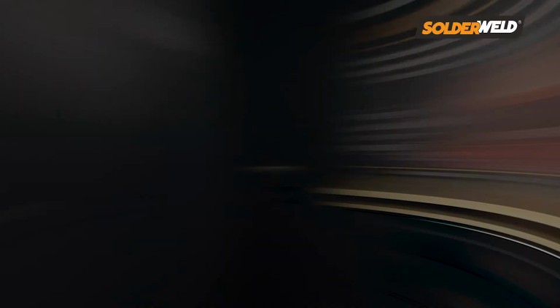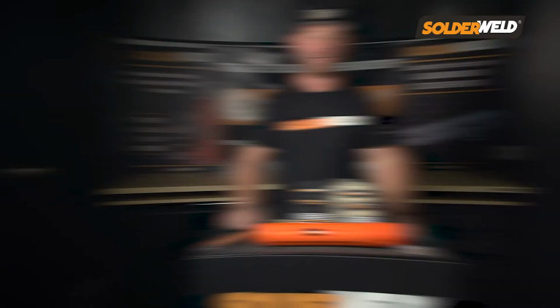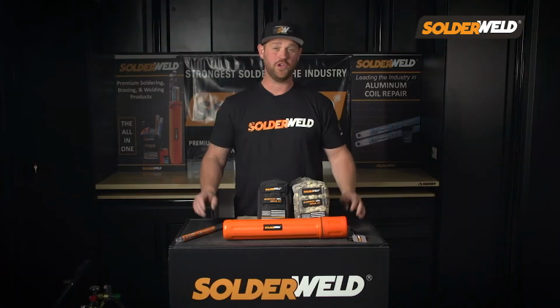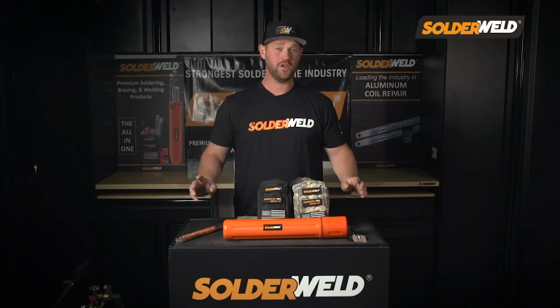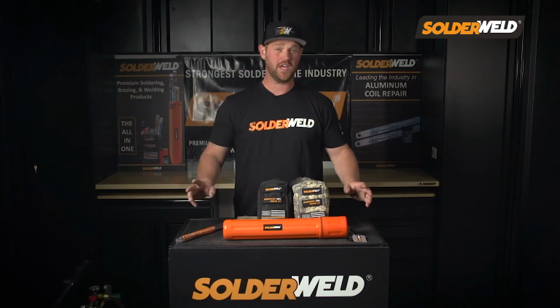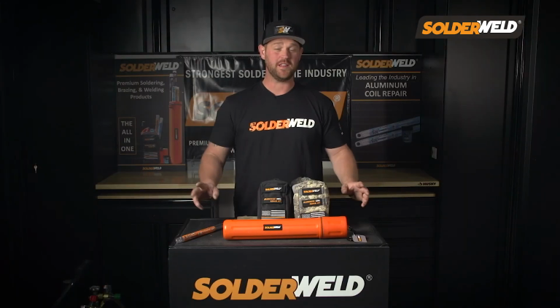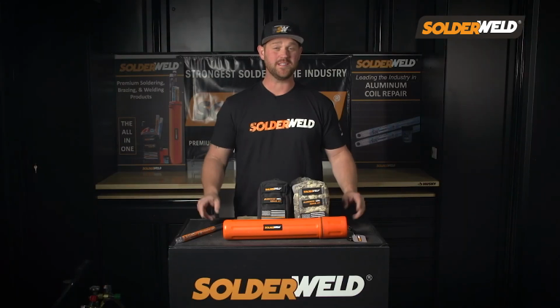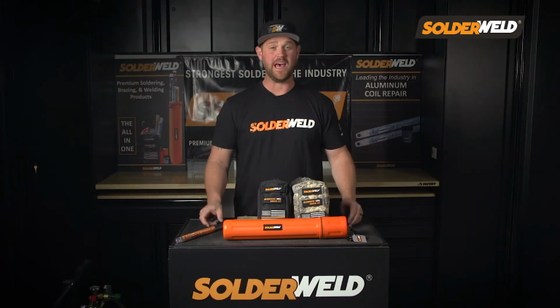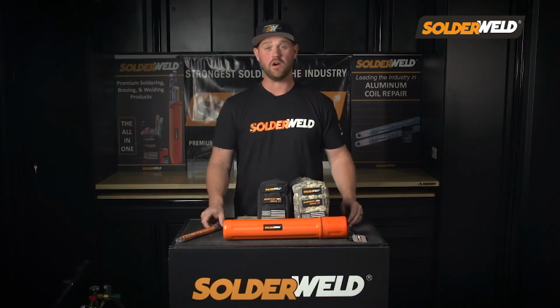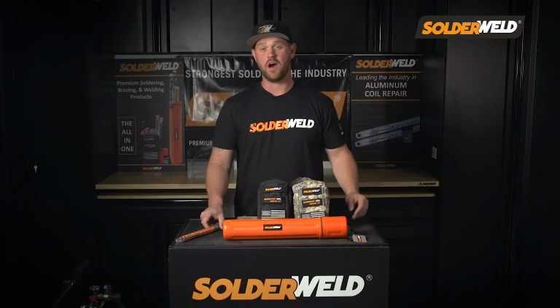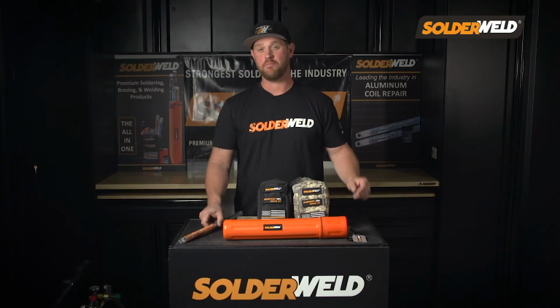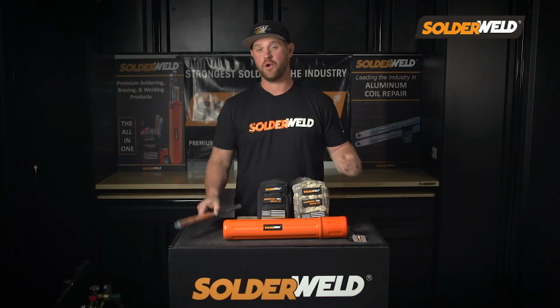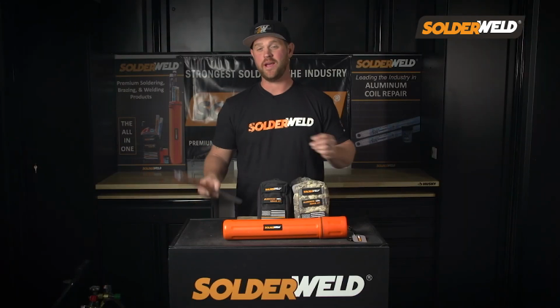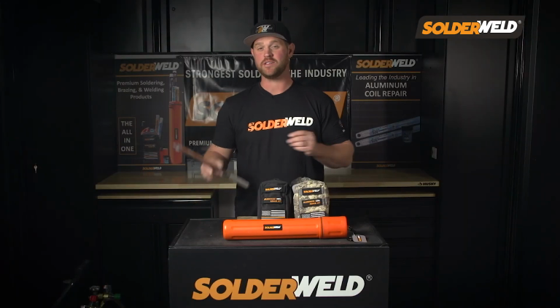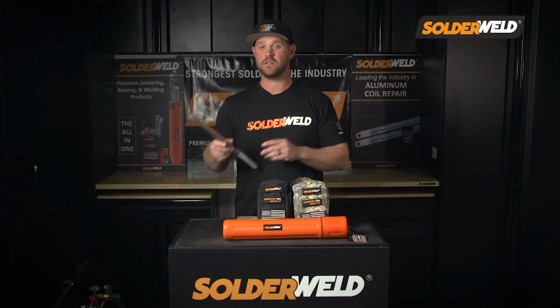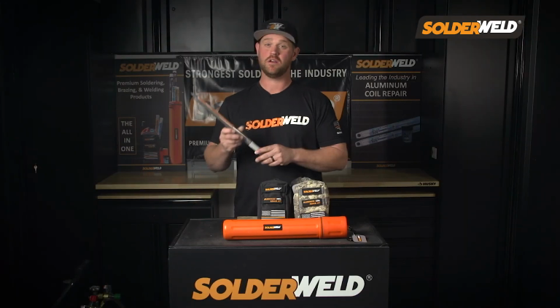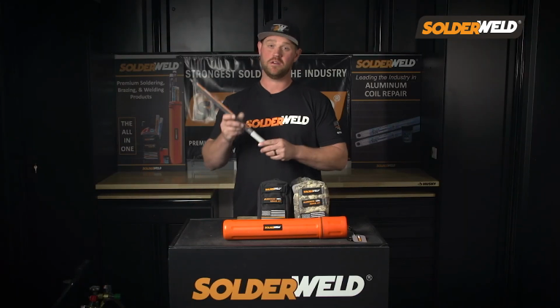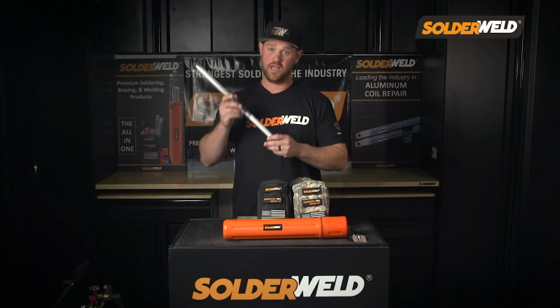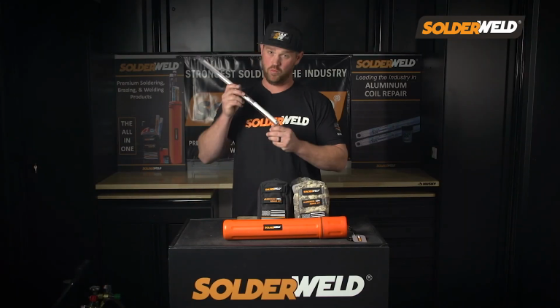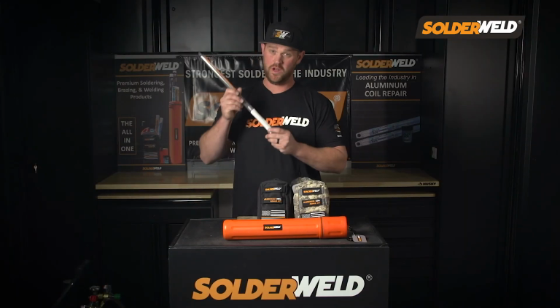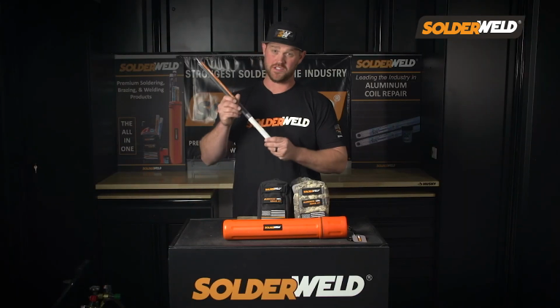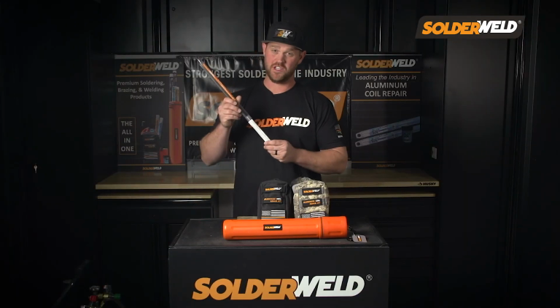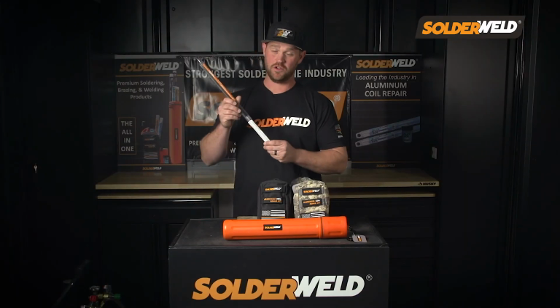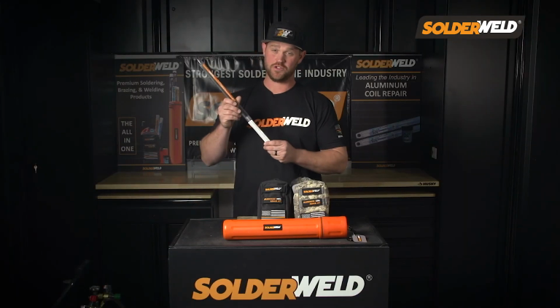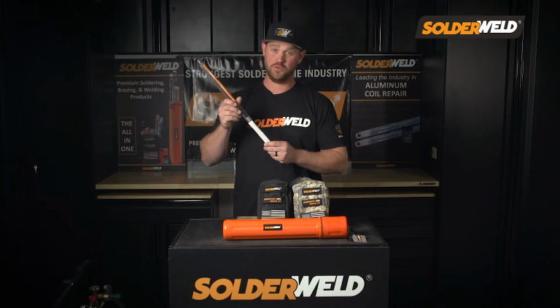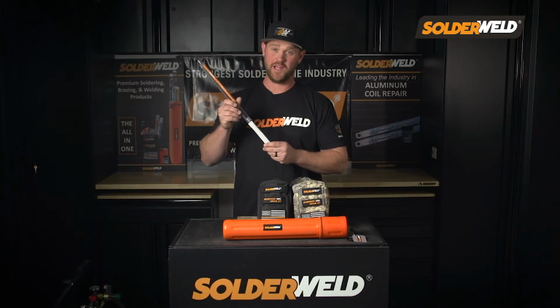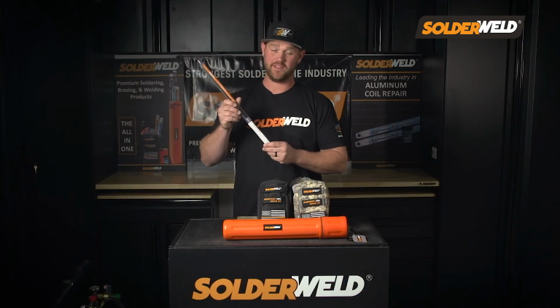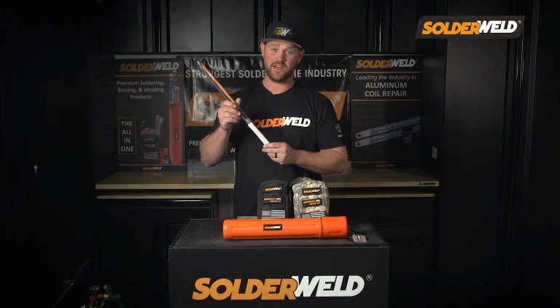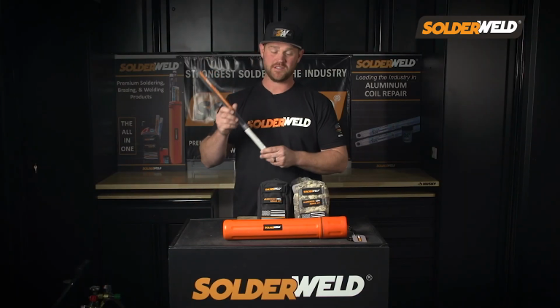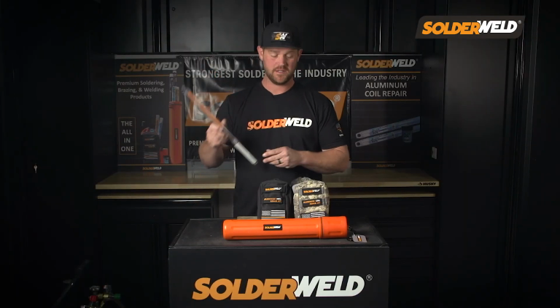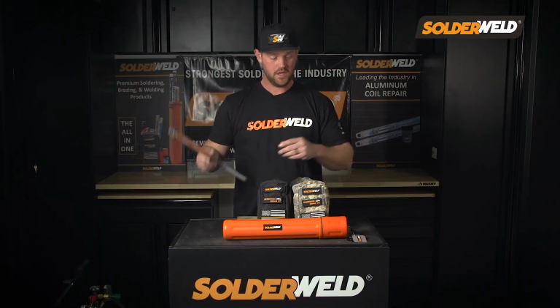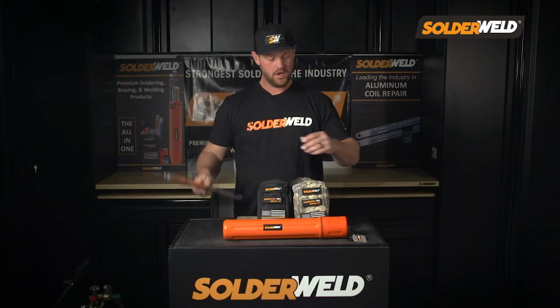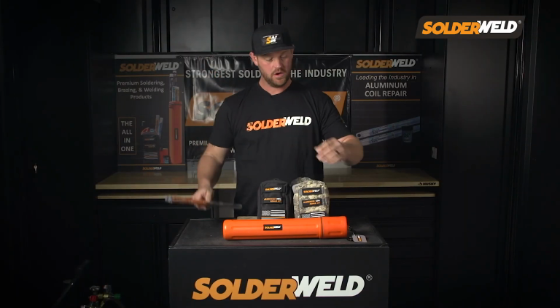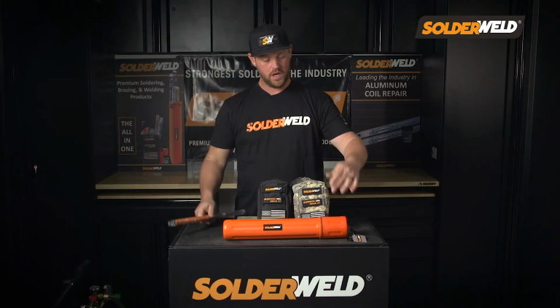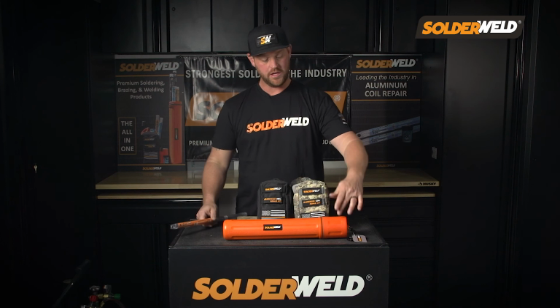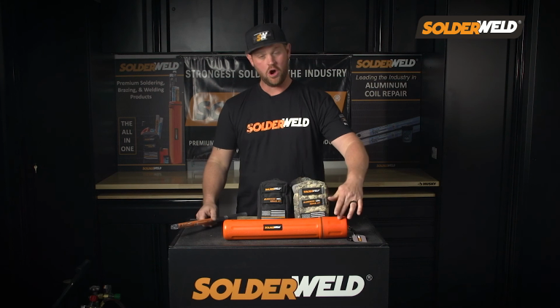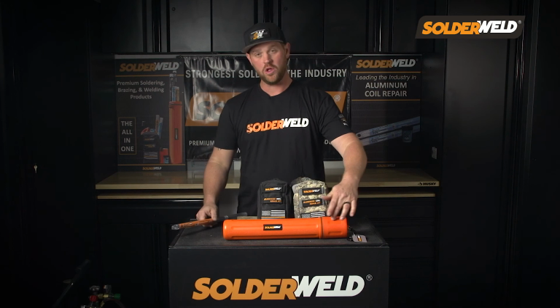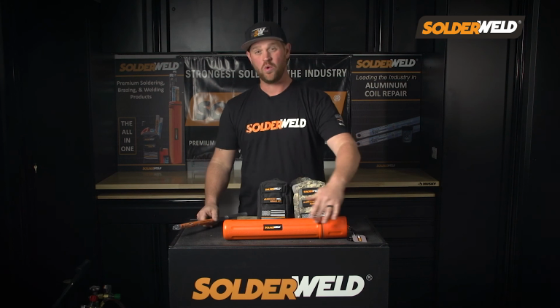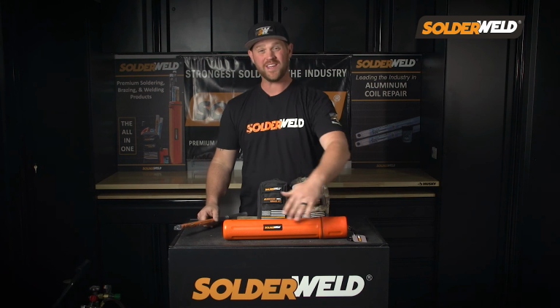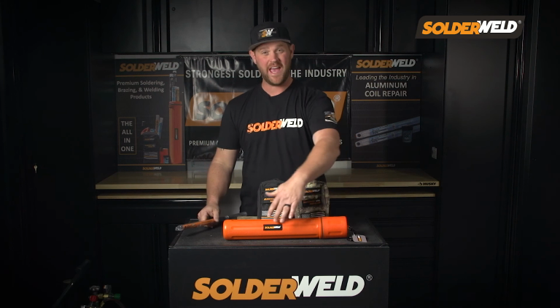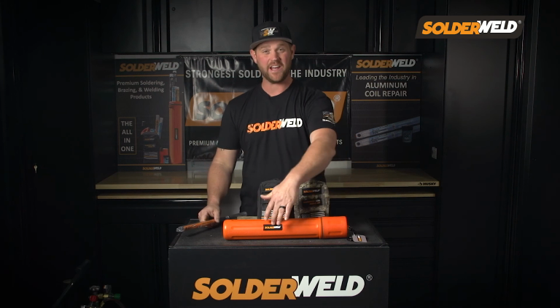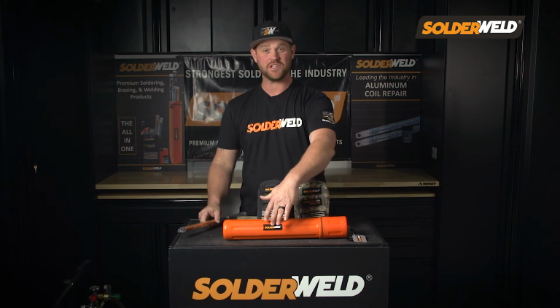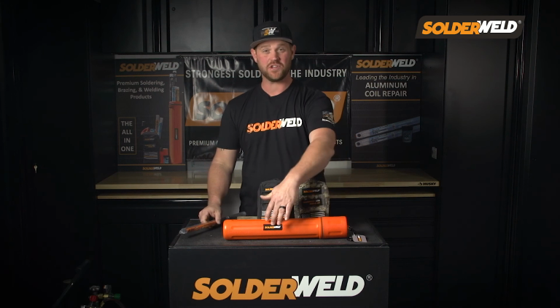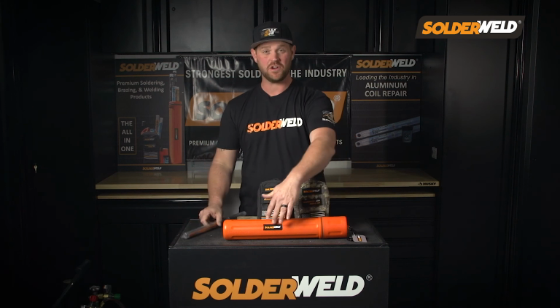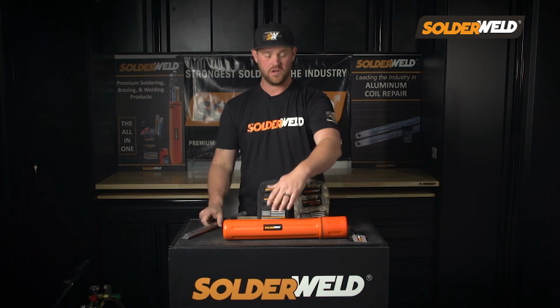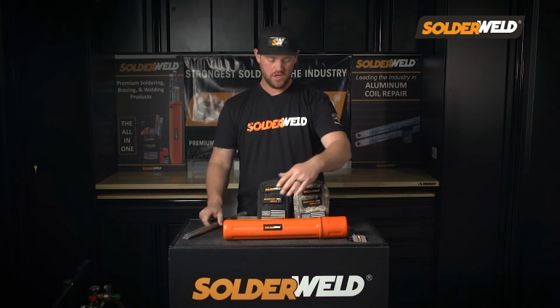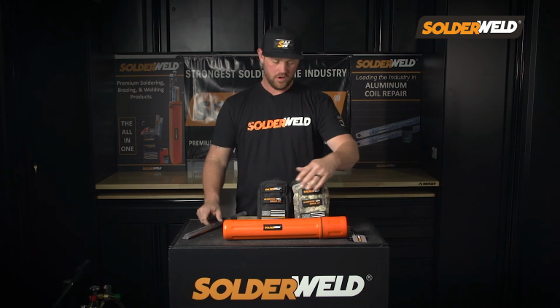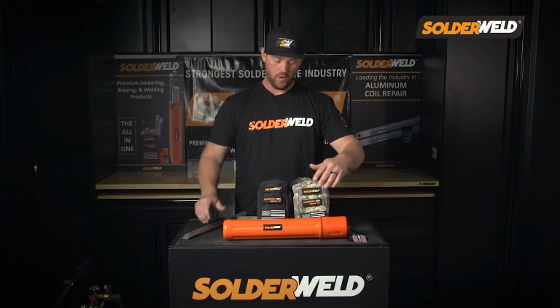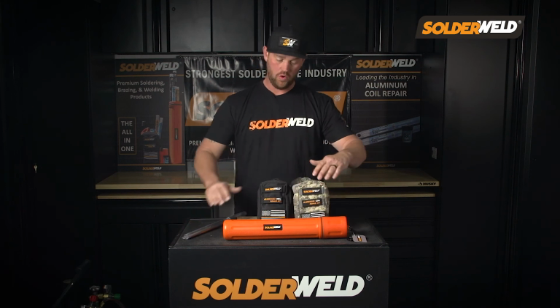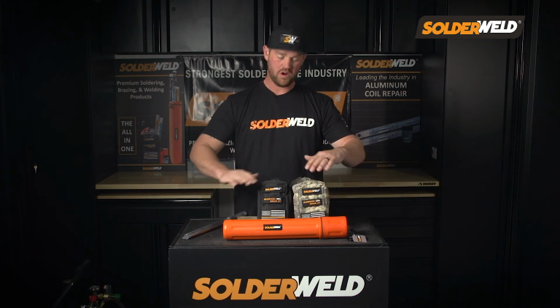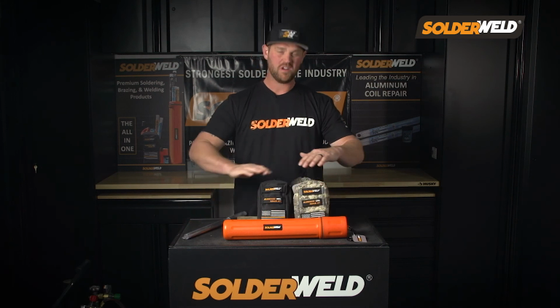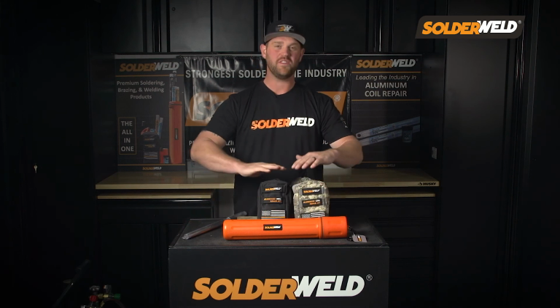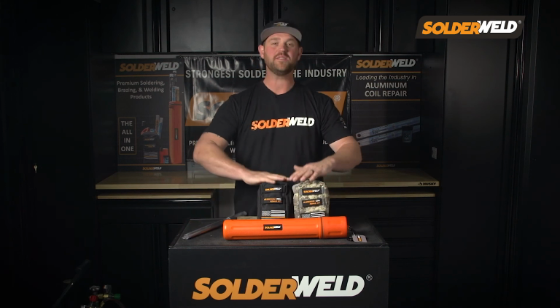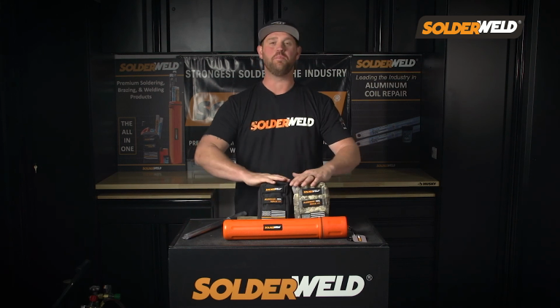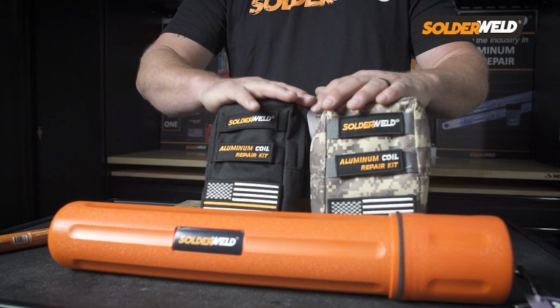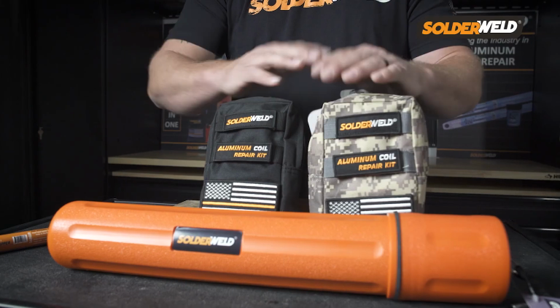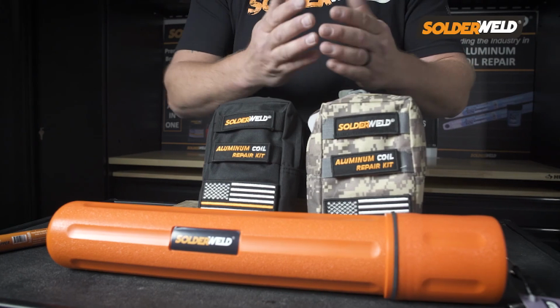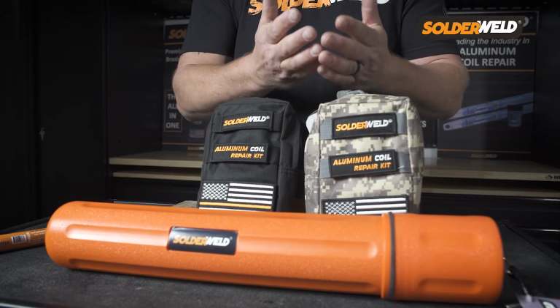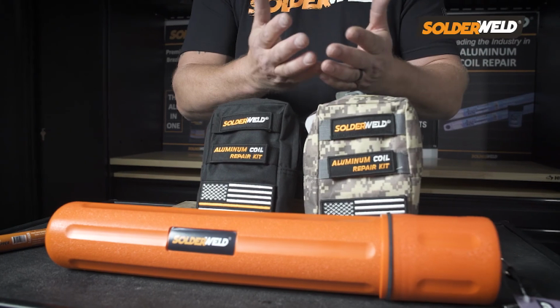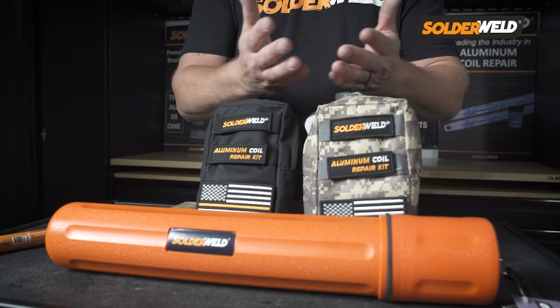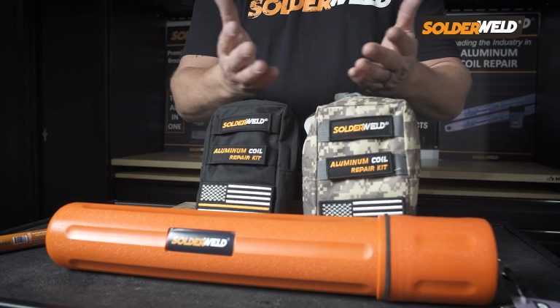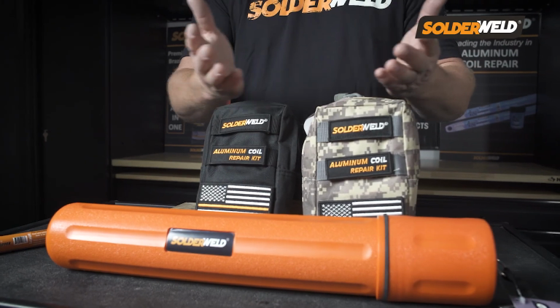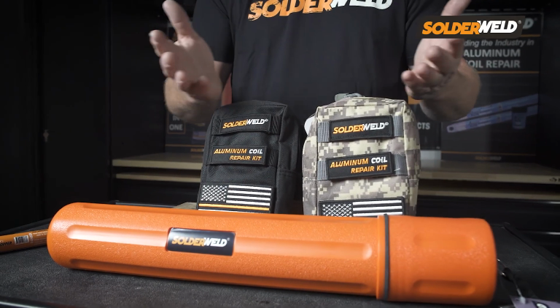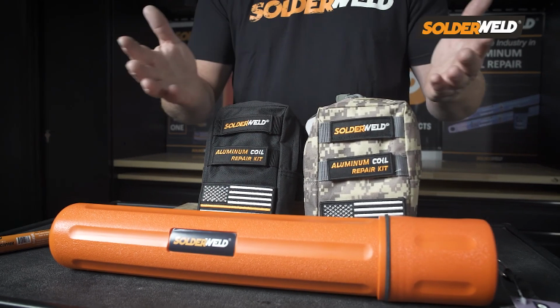Now you can get Alcott Braze in a single tube like this, an all-in-one canister, or these badass tech bags.